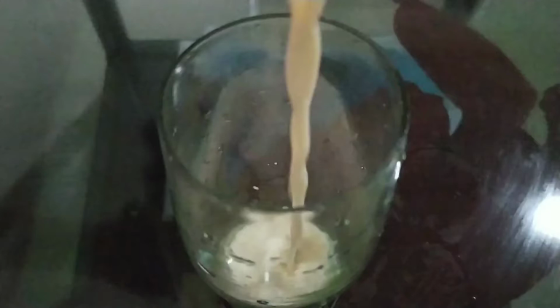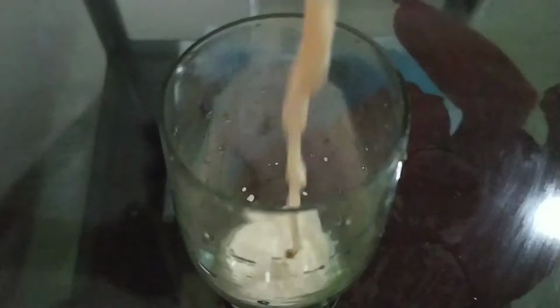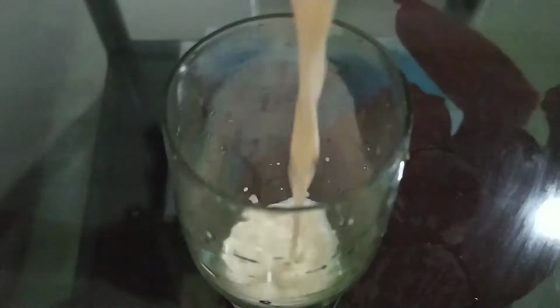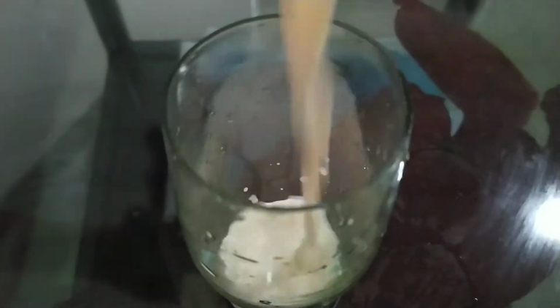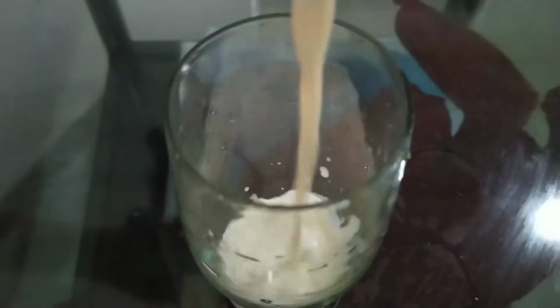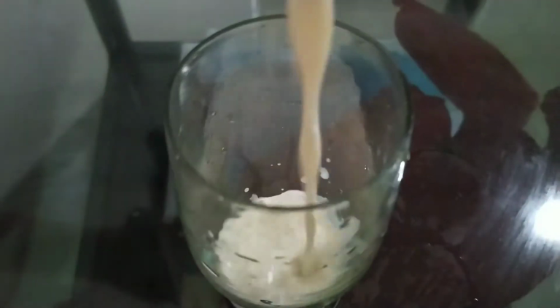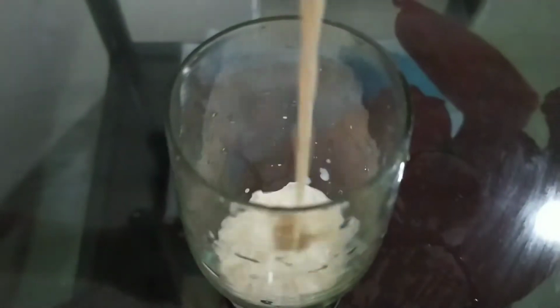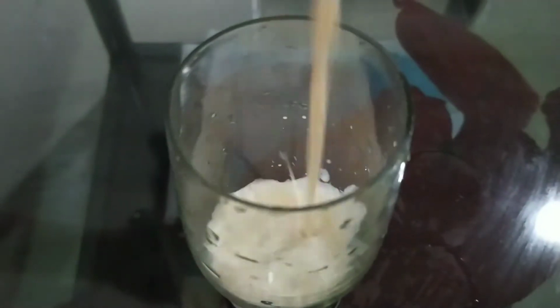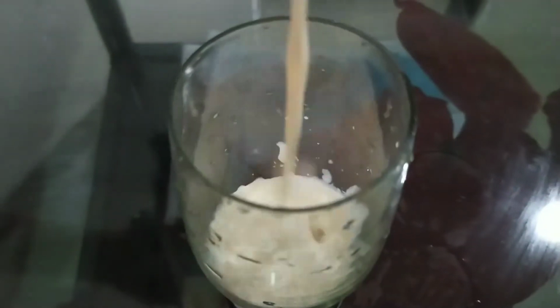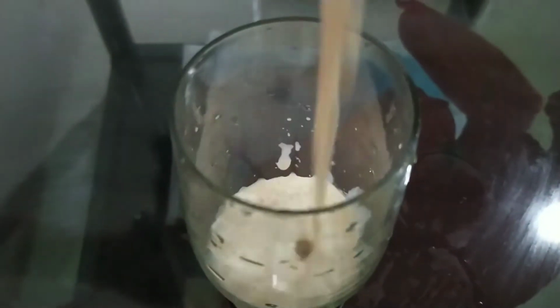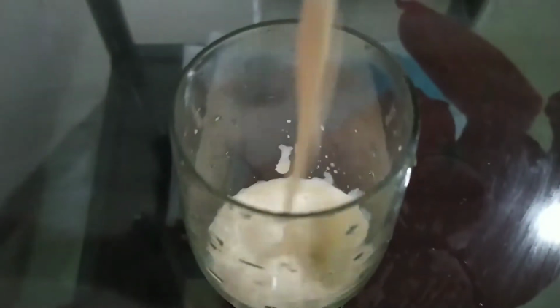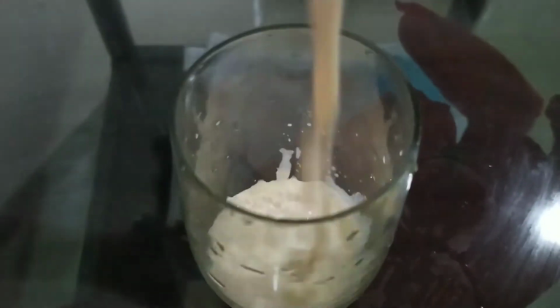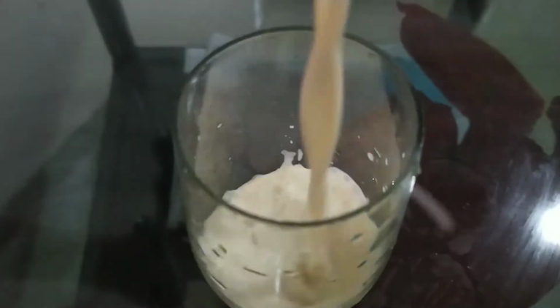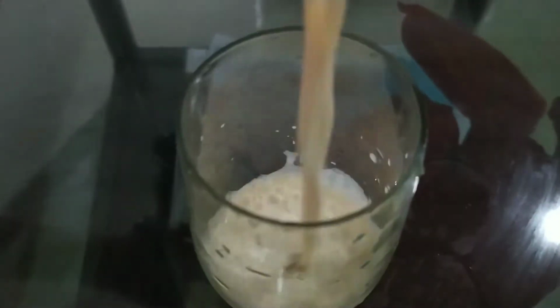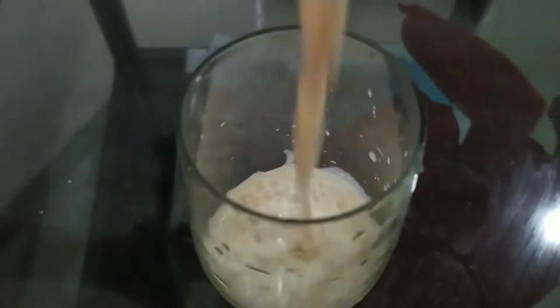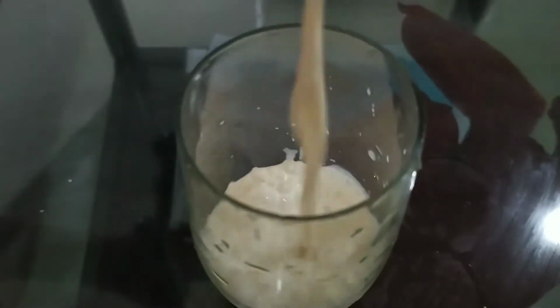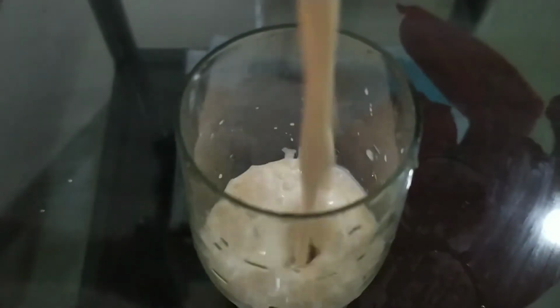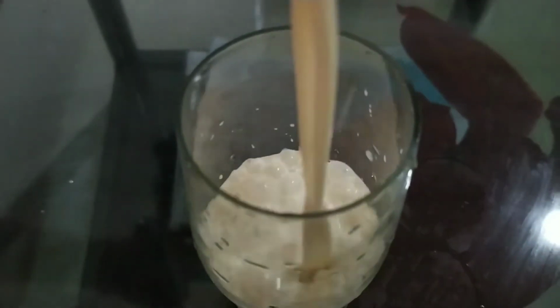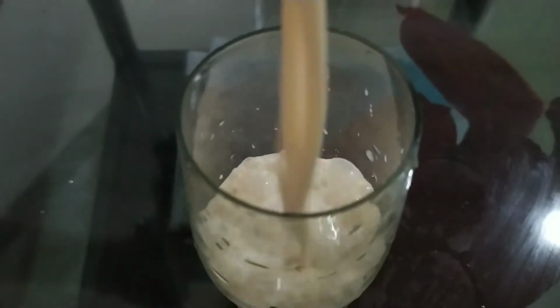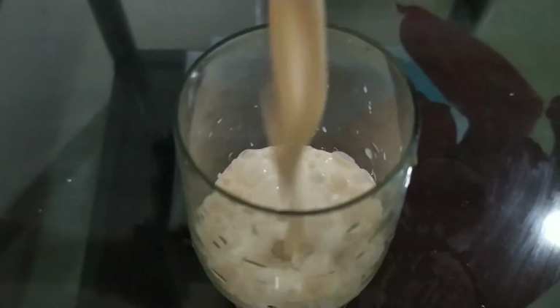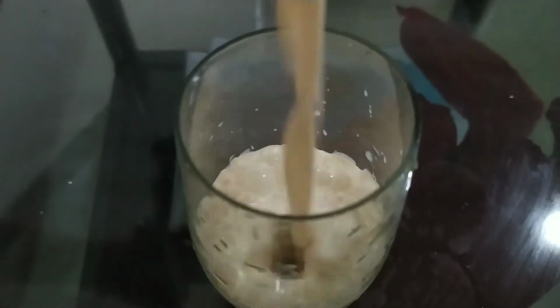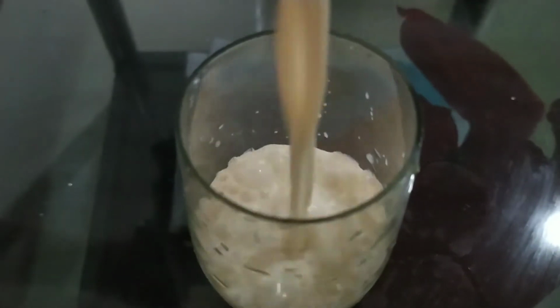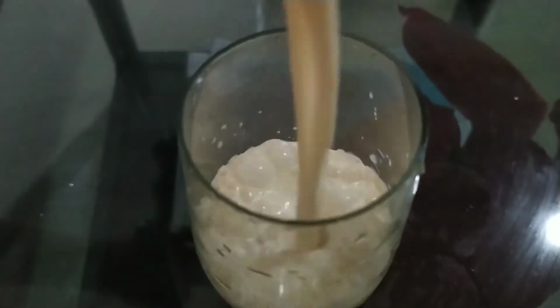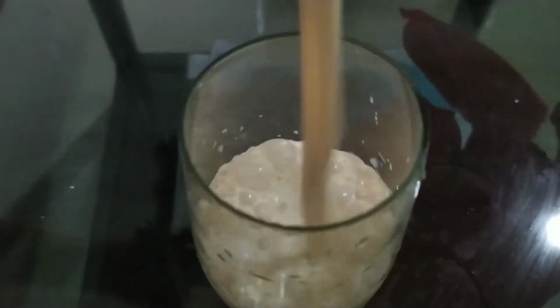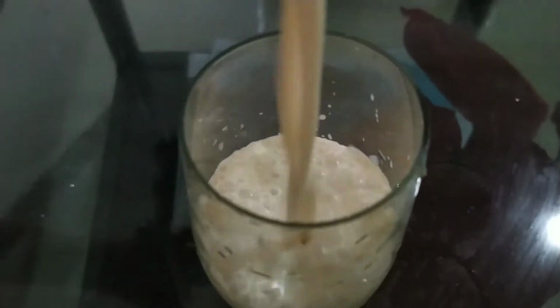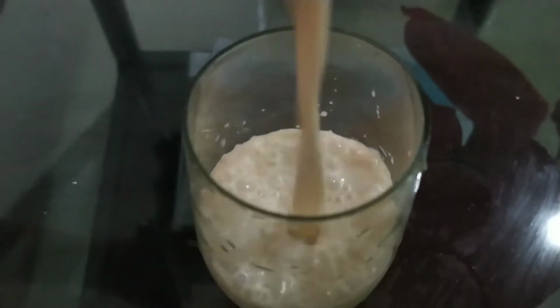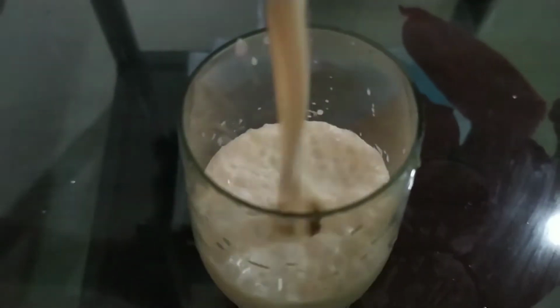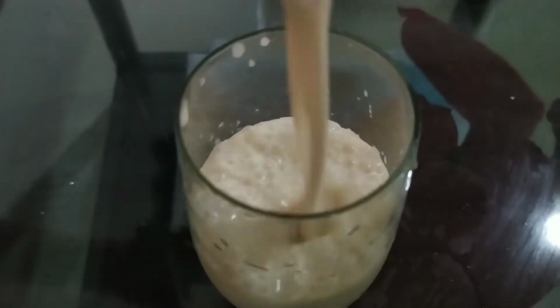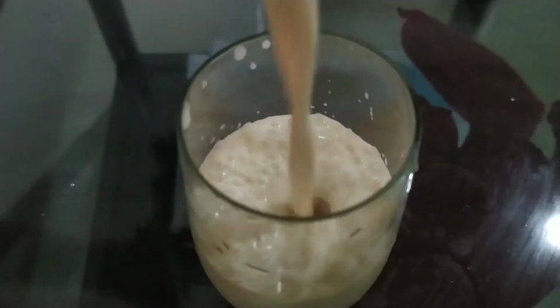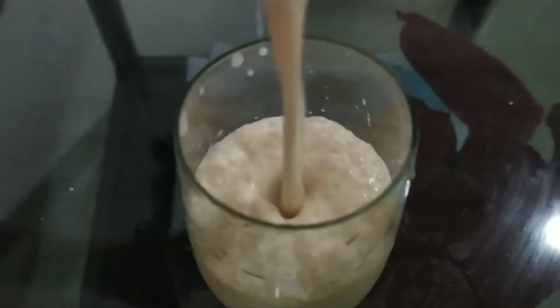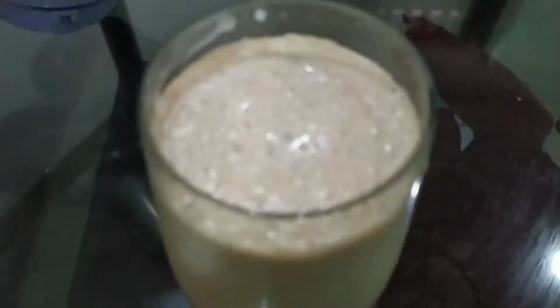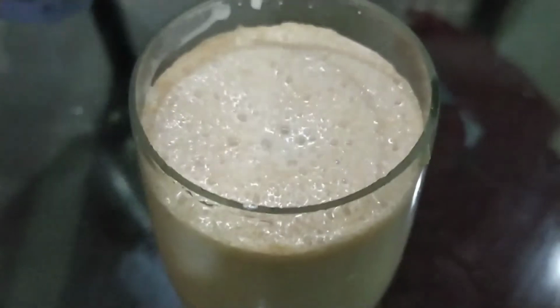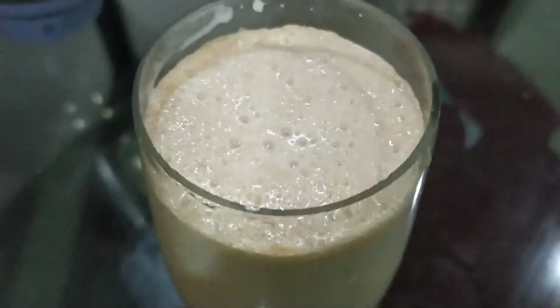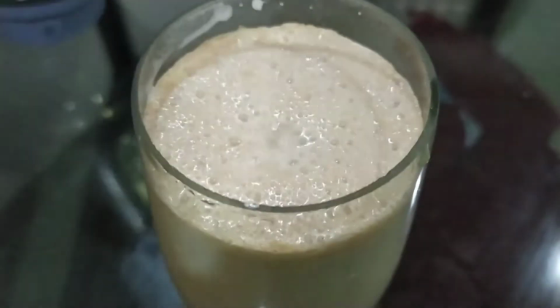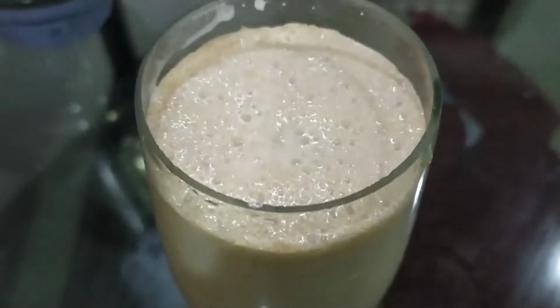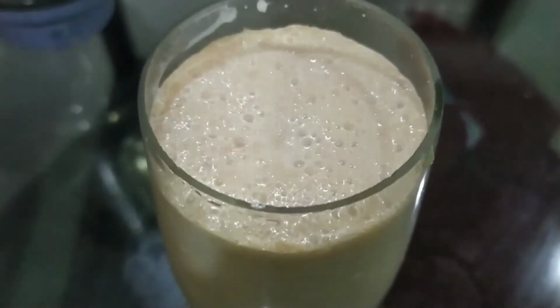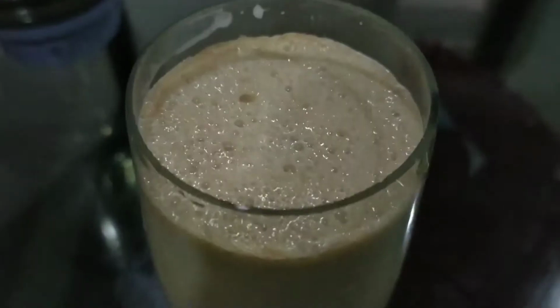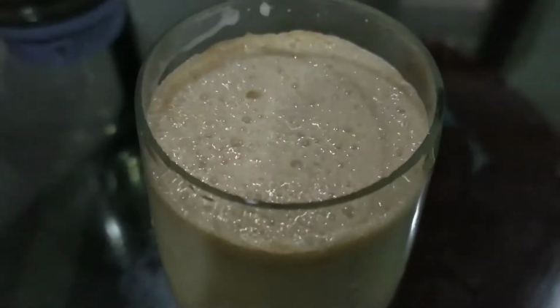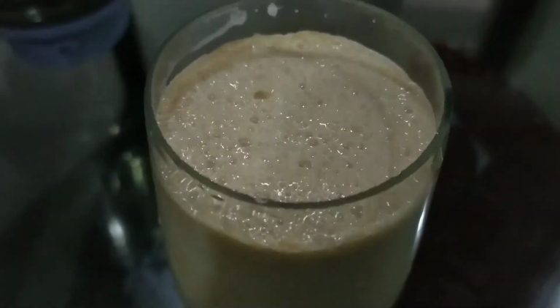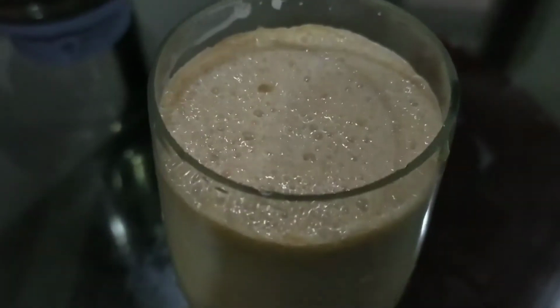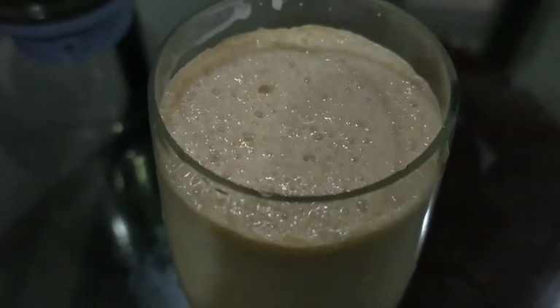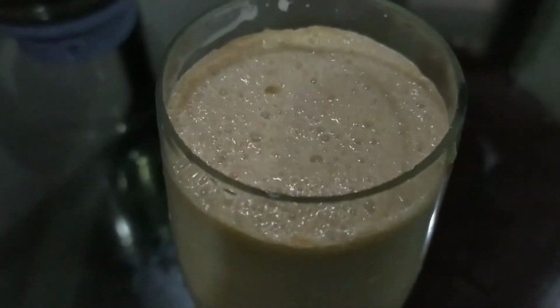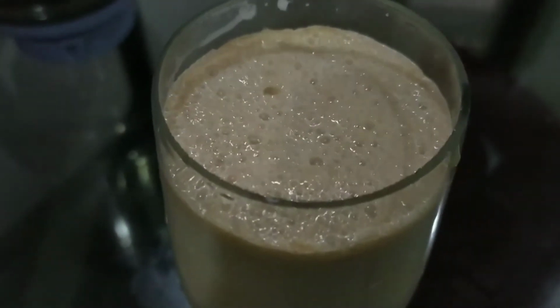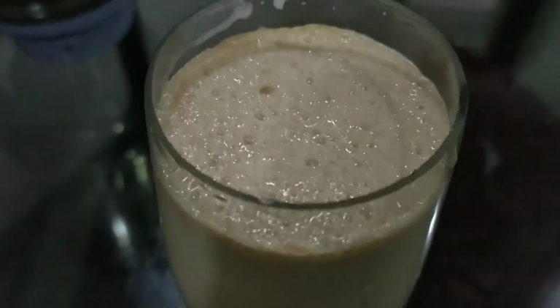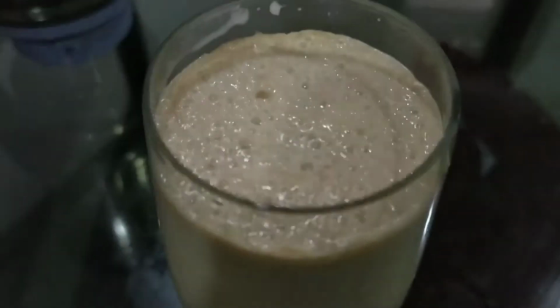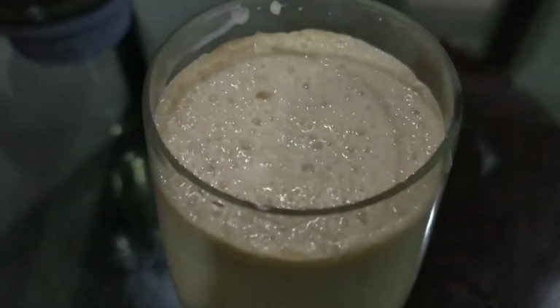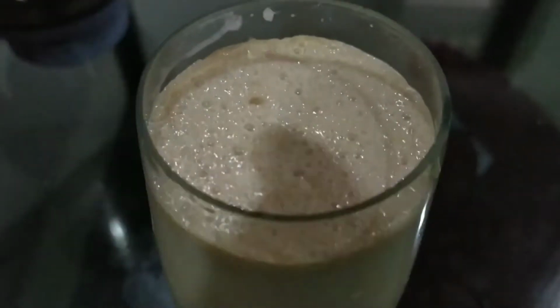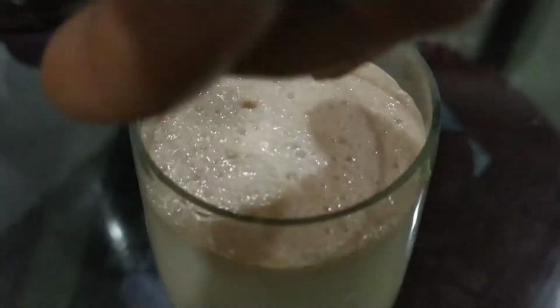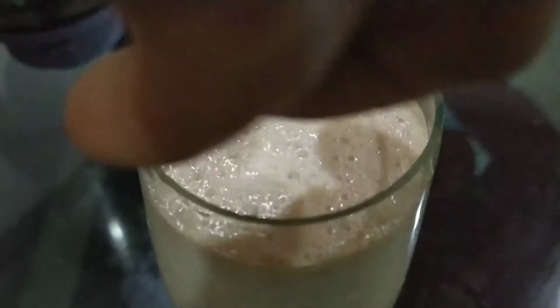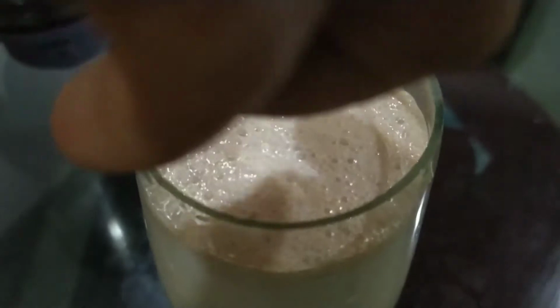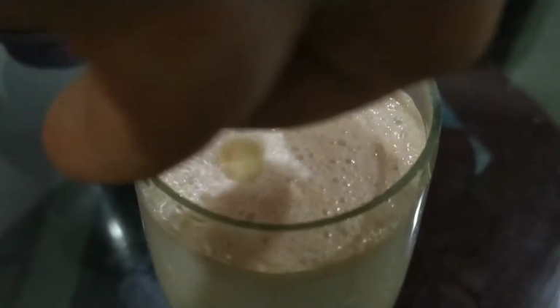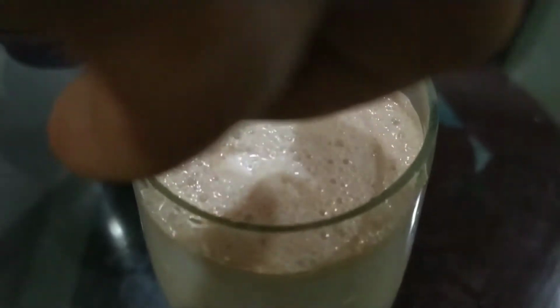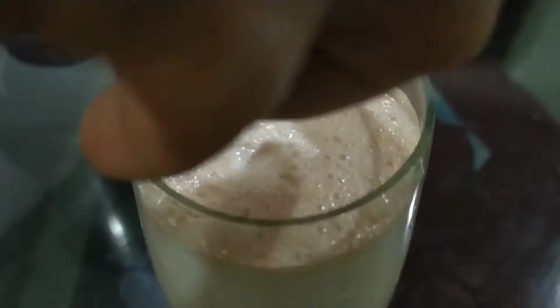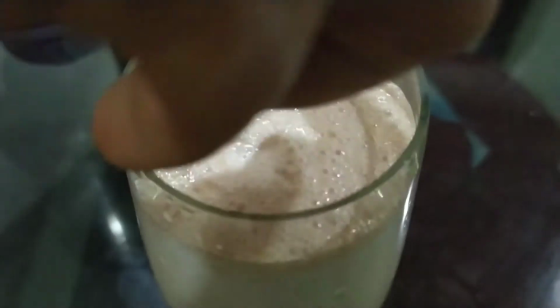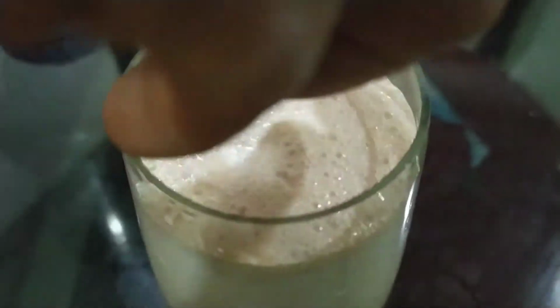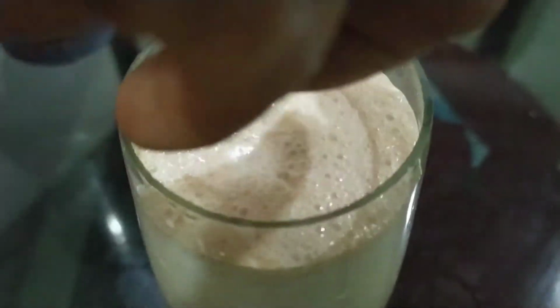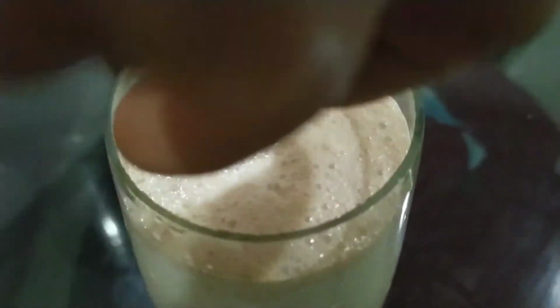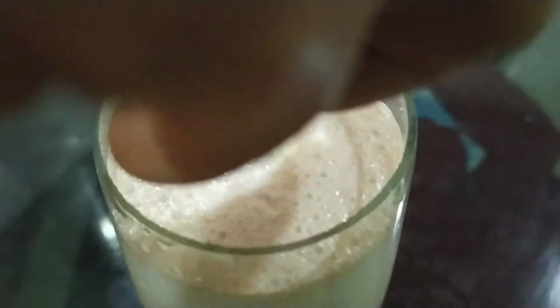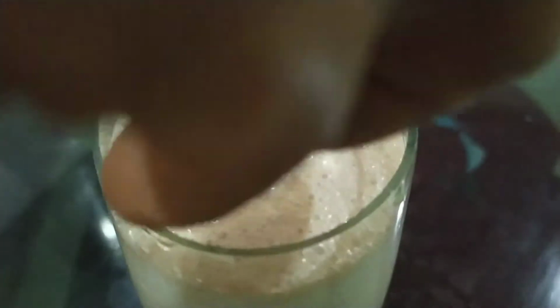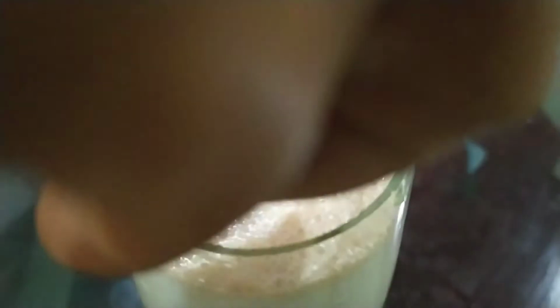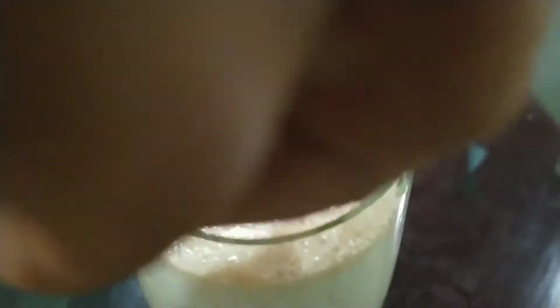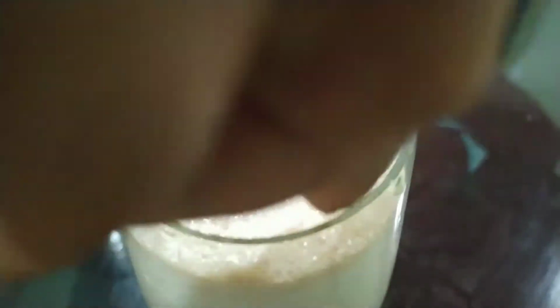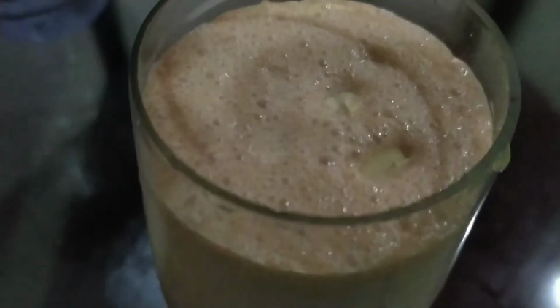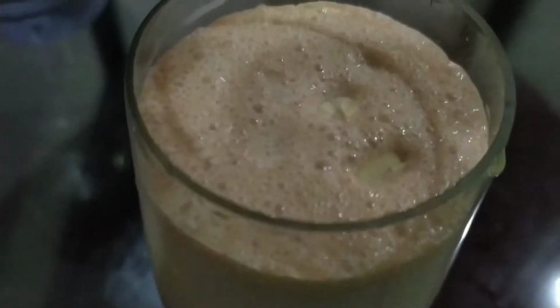Hello friends, welcome to Motiswell. We are going to make a very healthy, tasty, meatball shake.